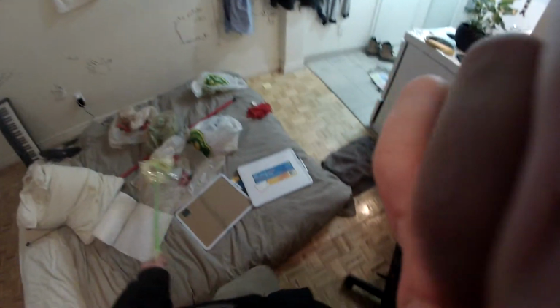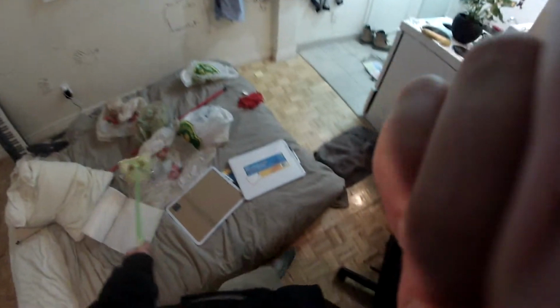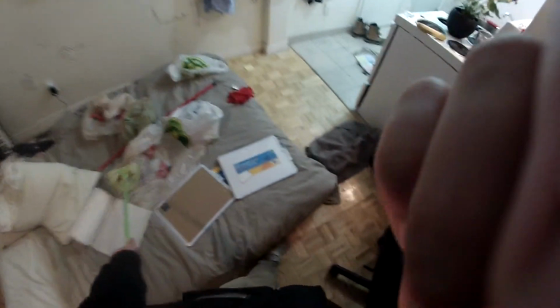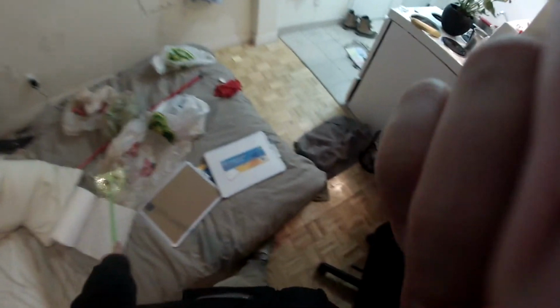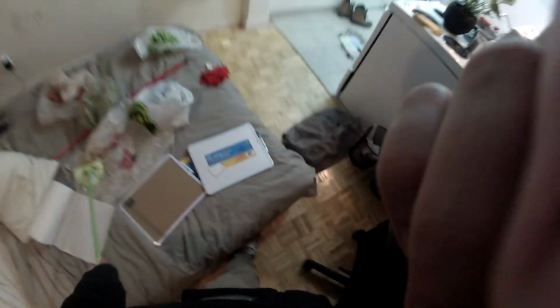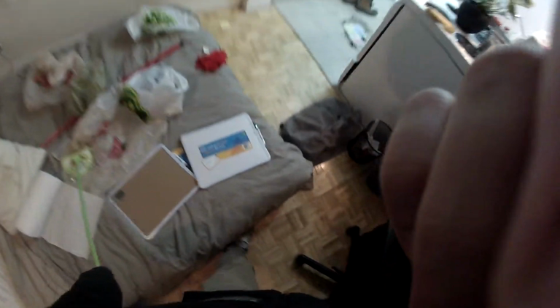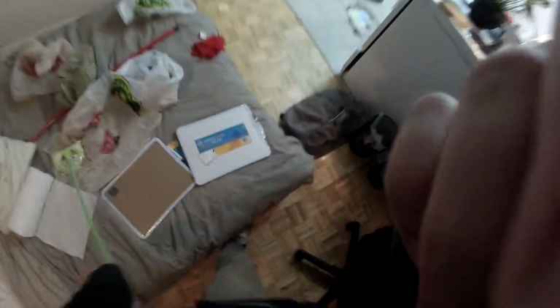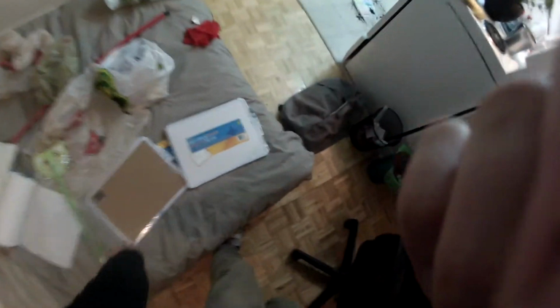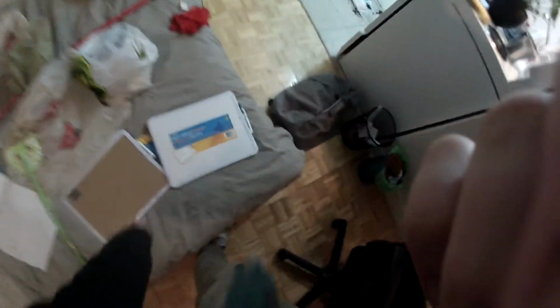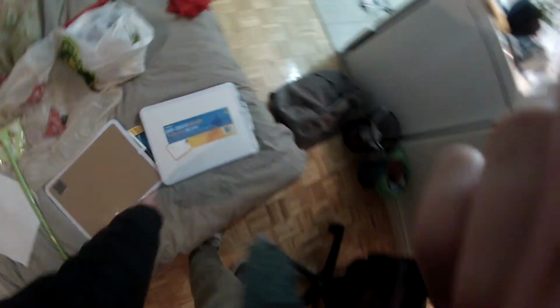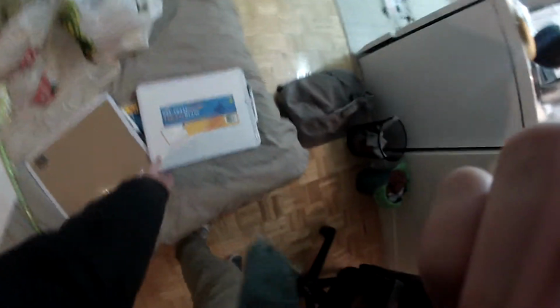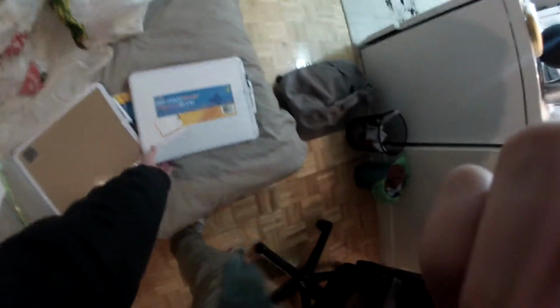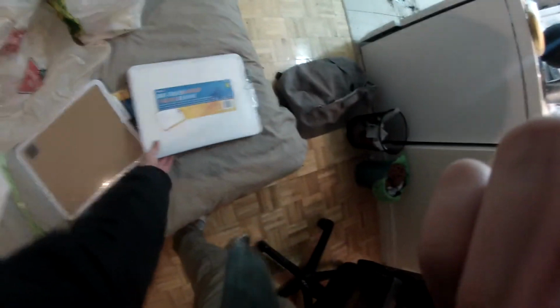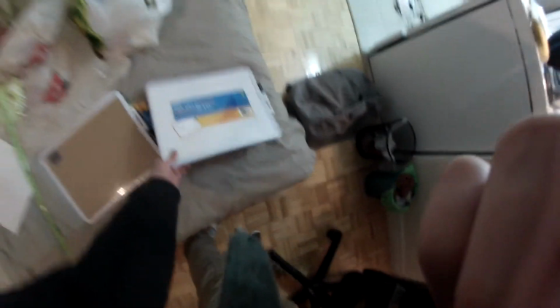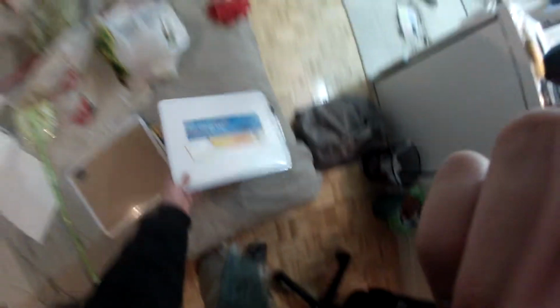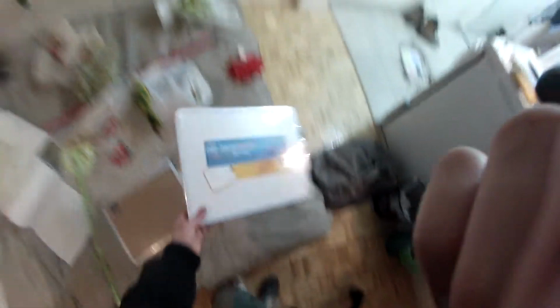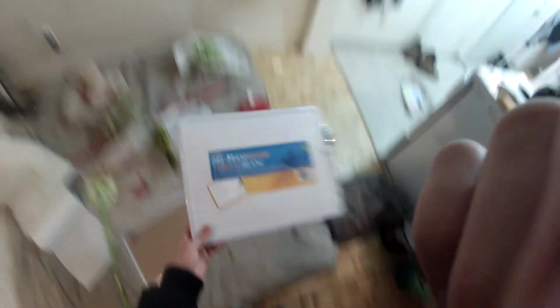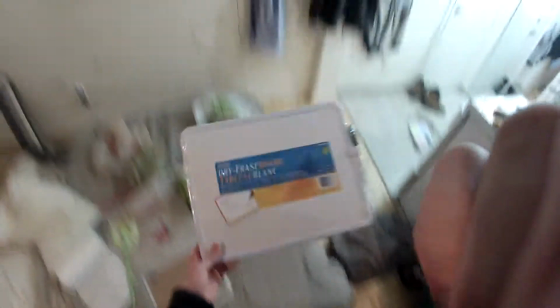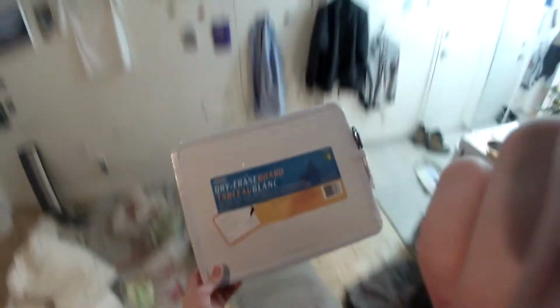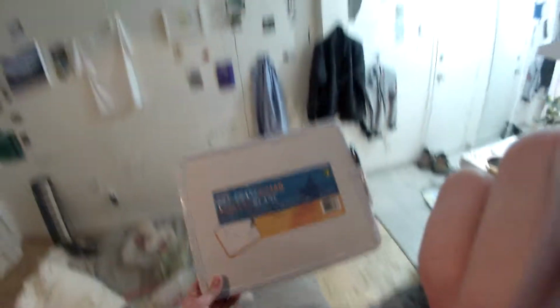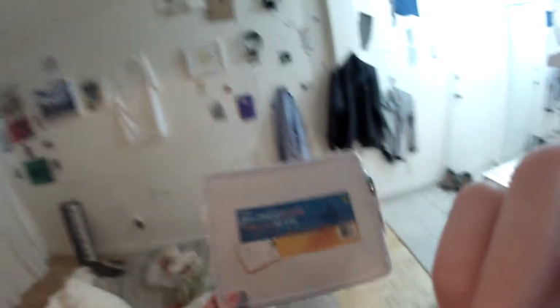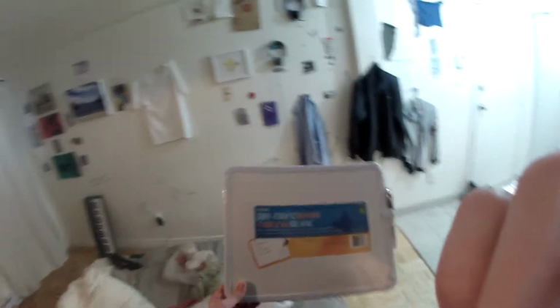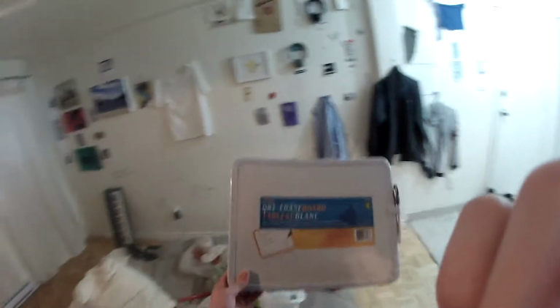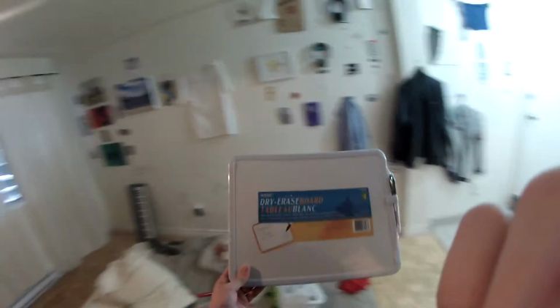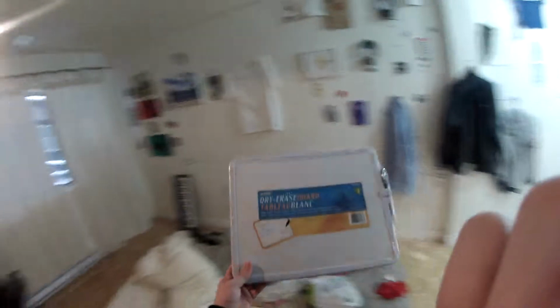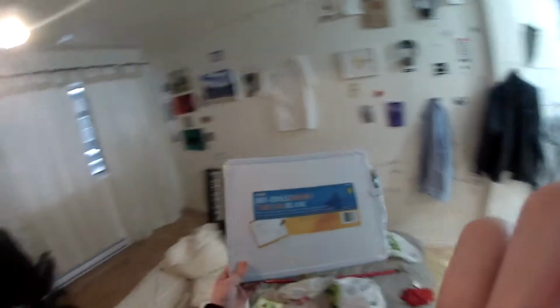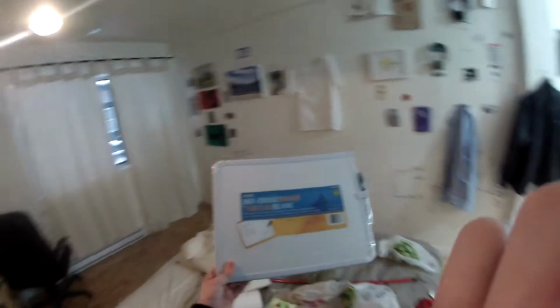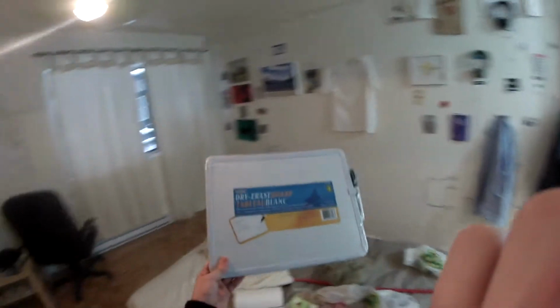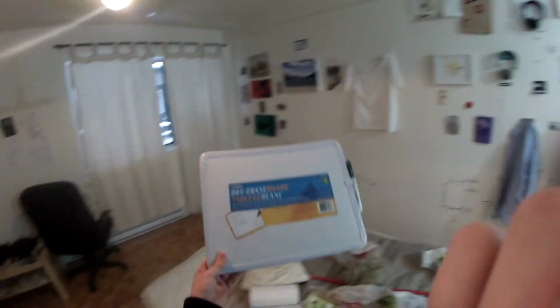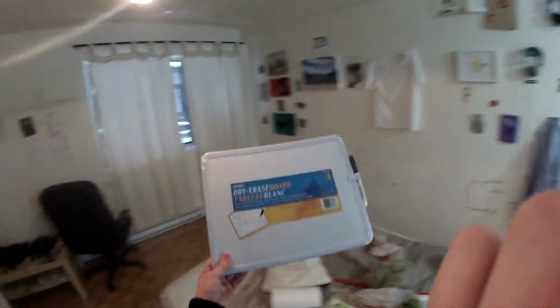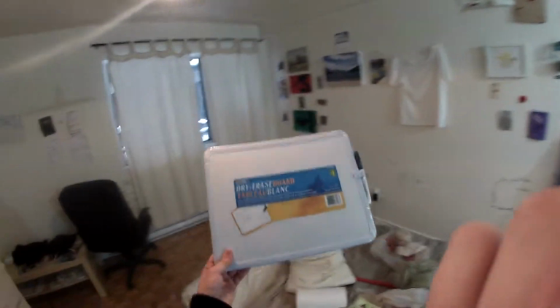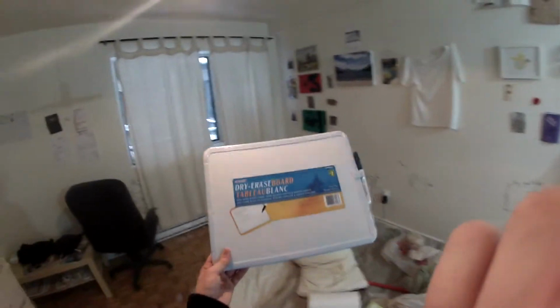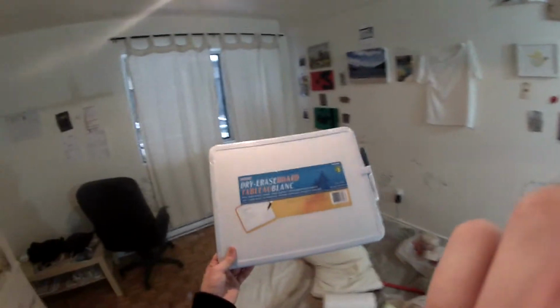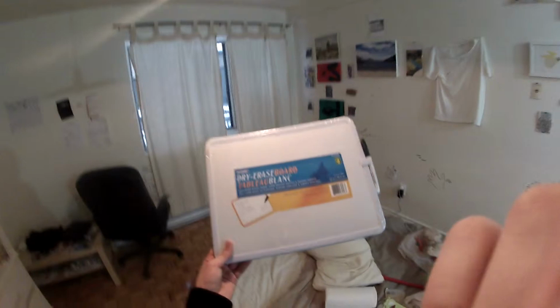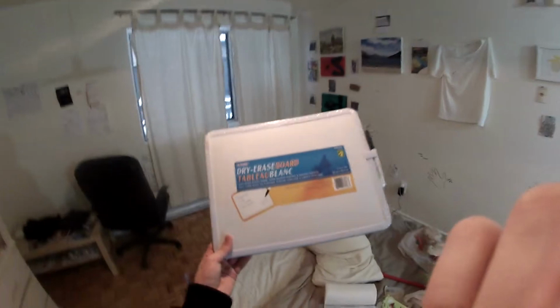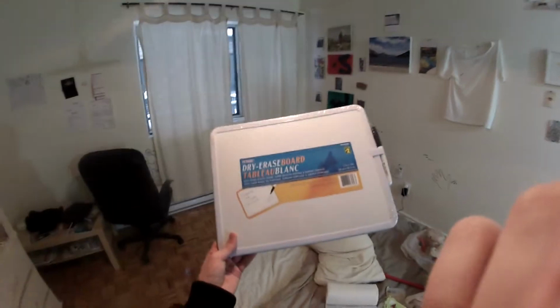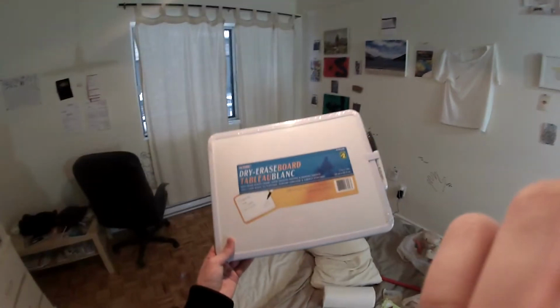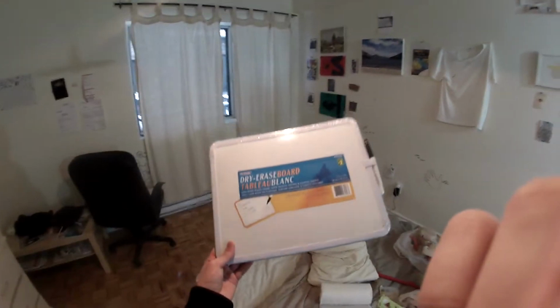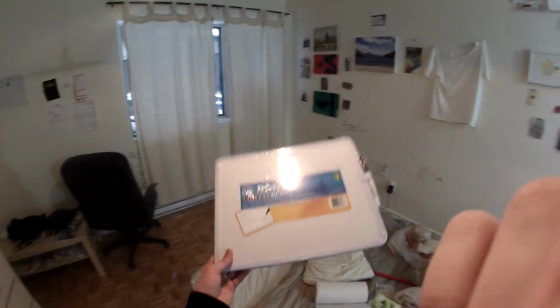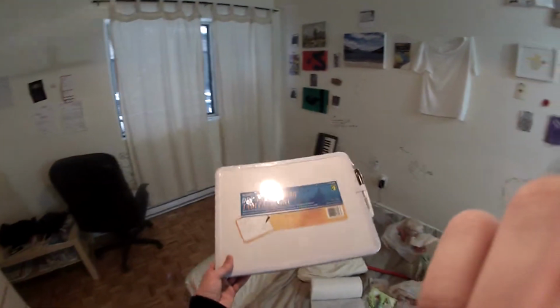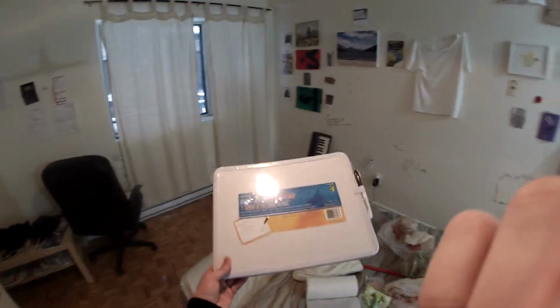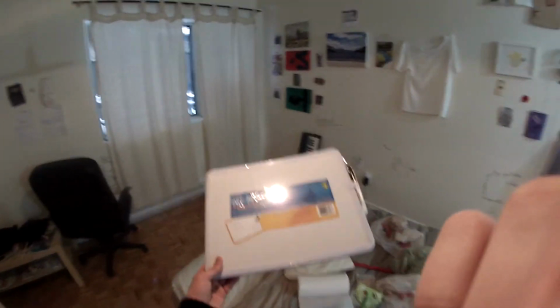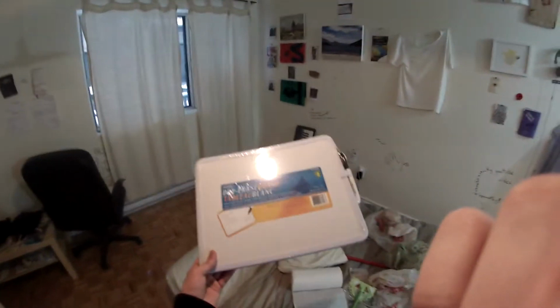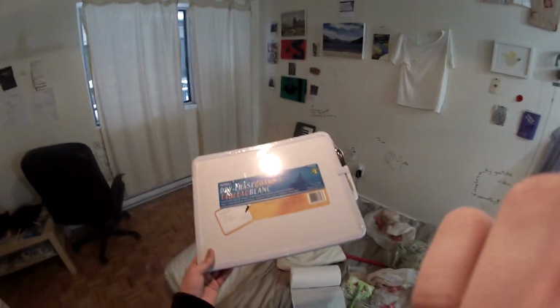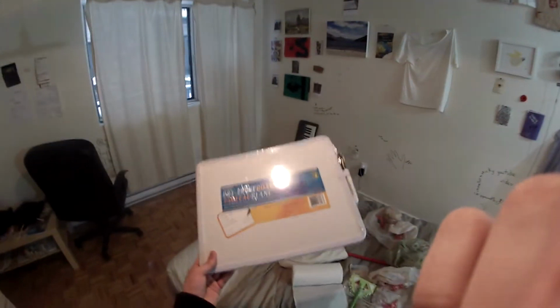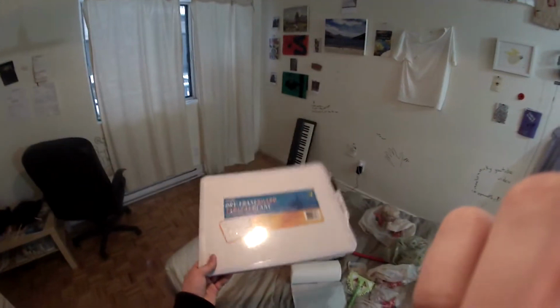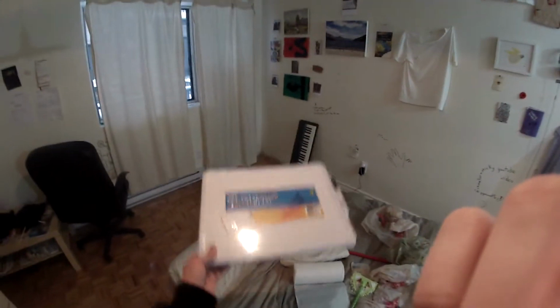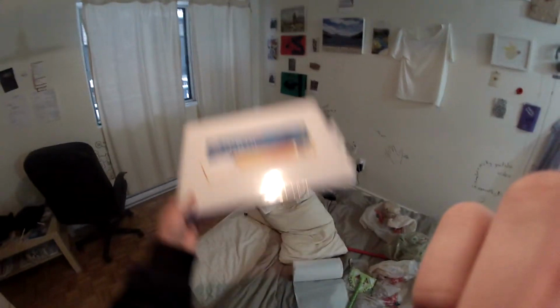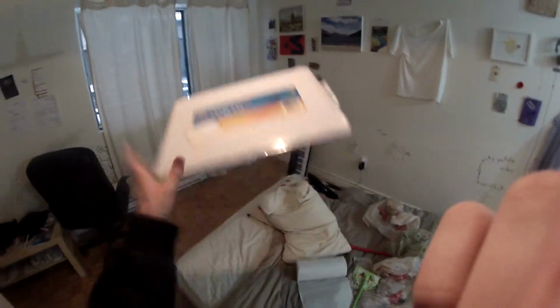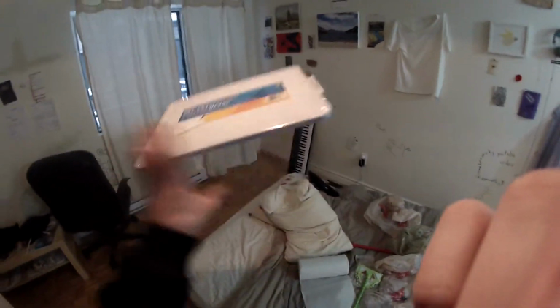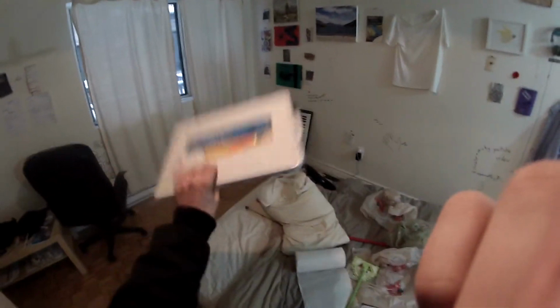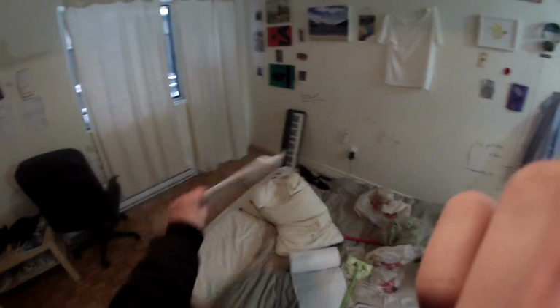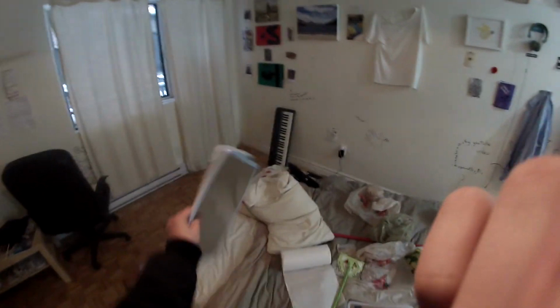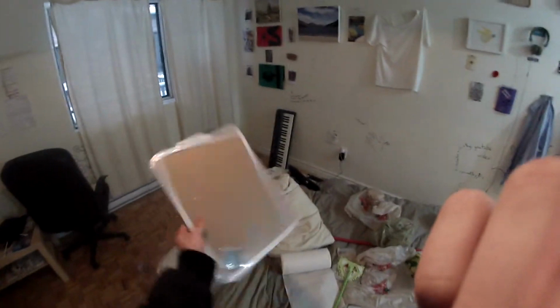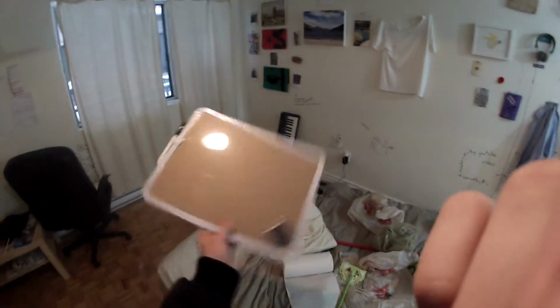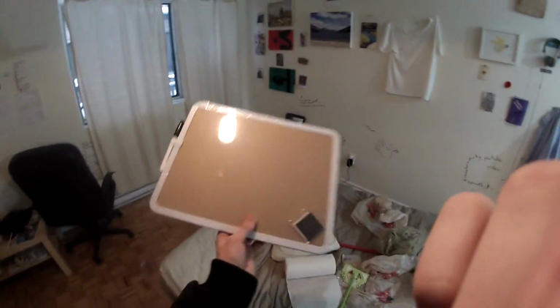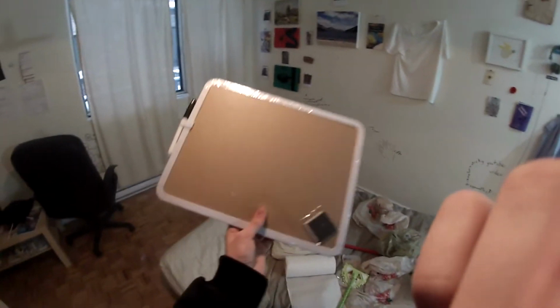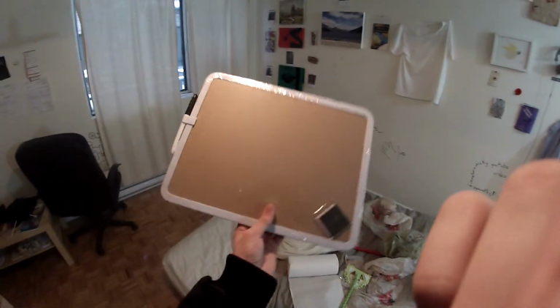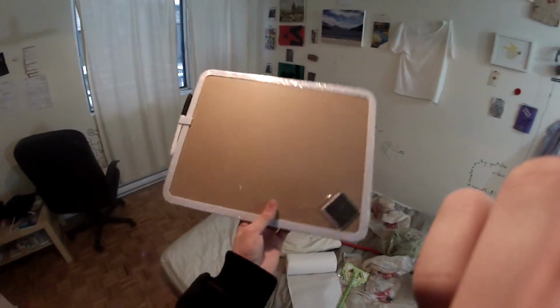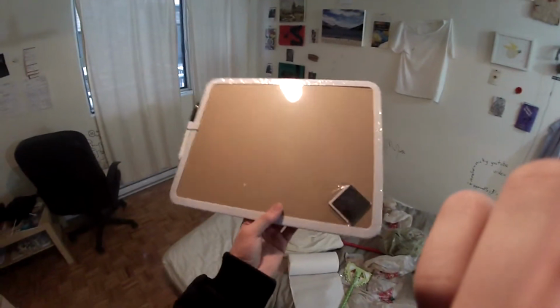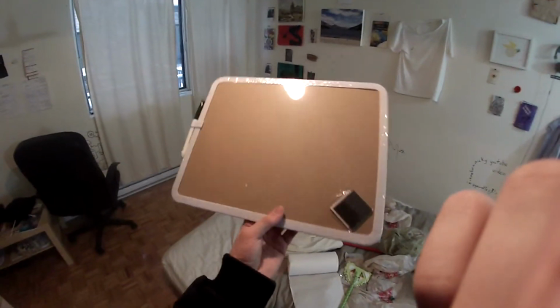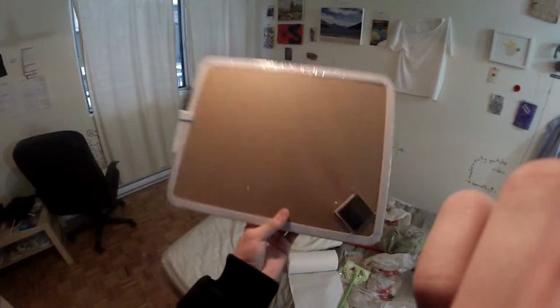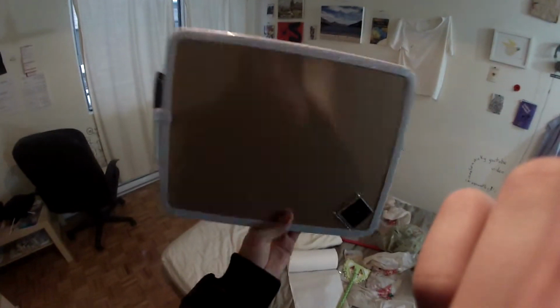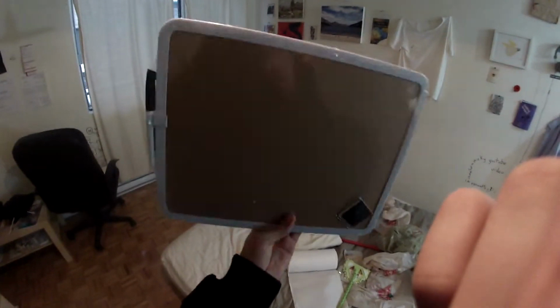Good job to whichever Chinese factory is pushing these out at pennies — champs.